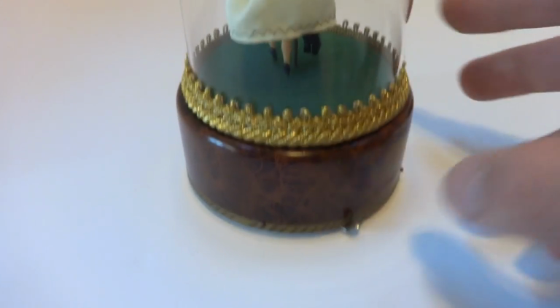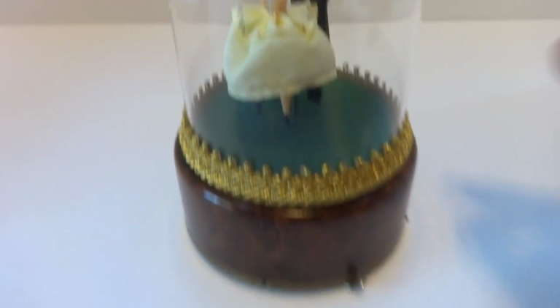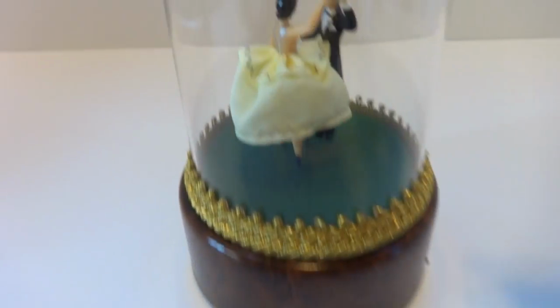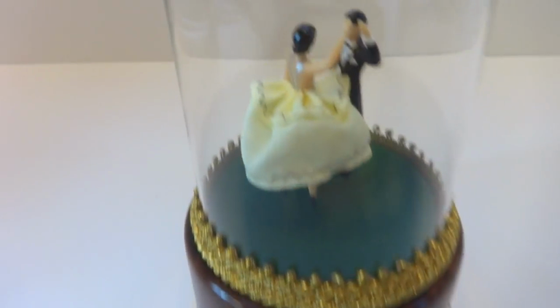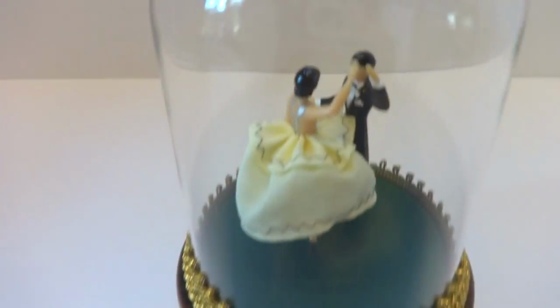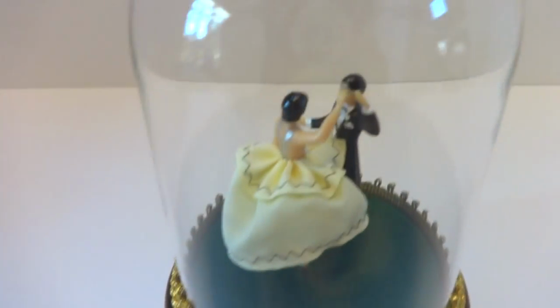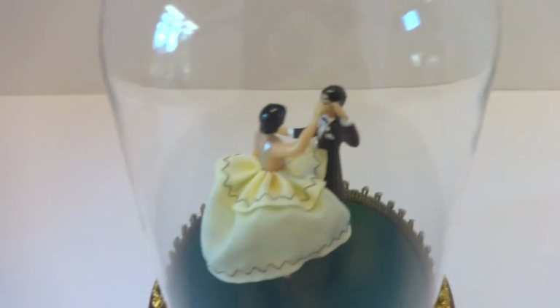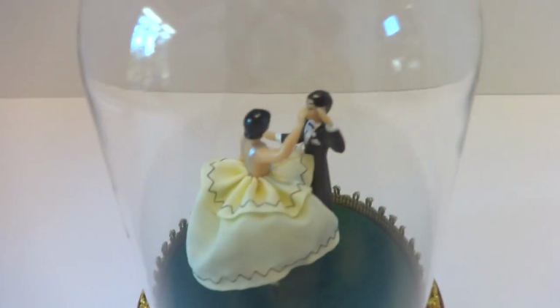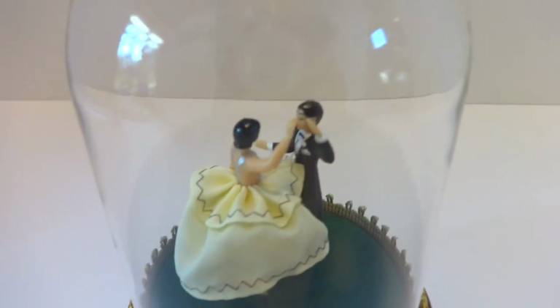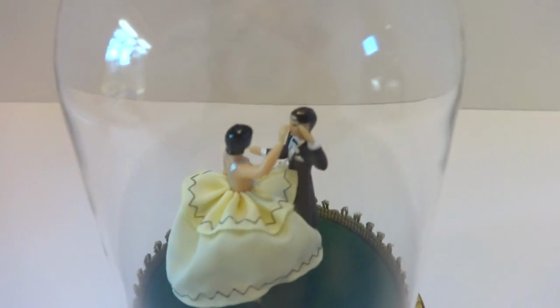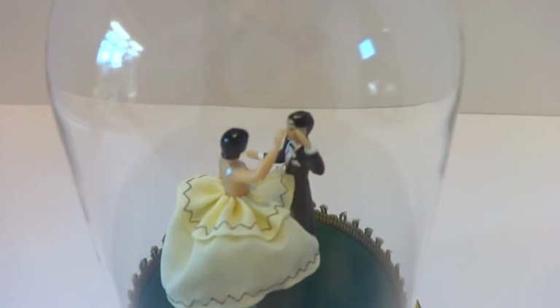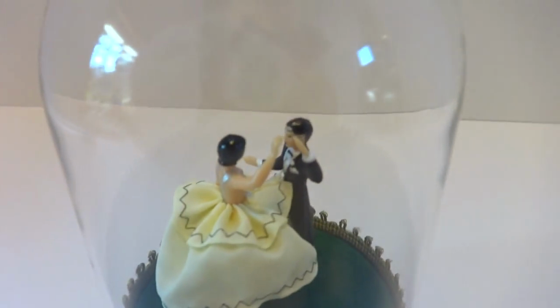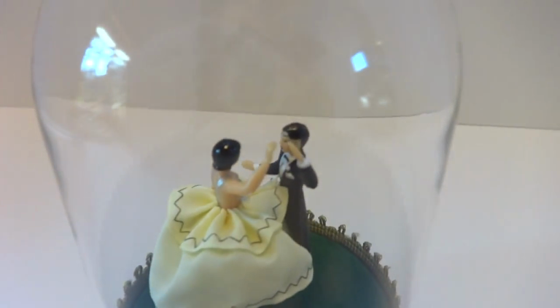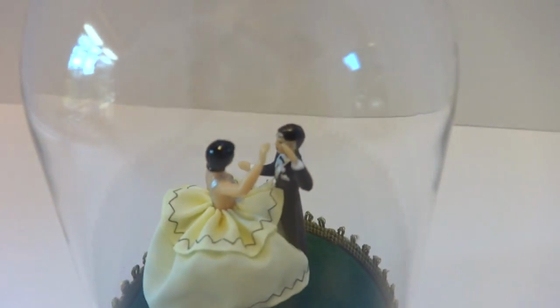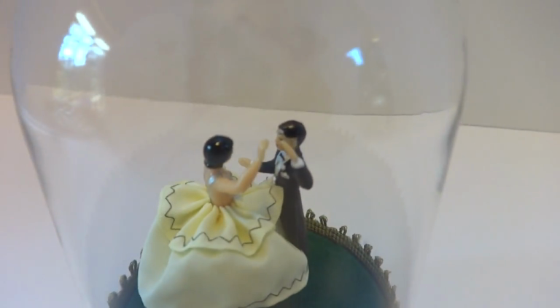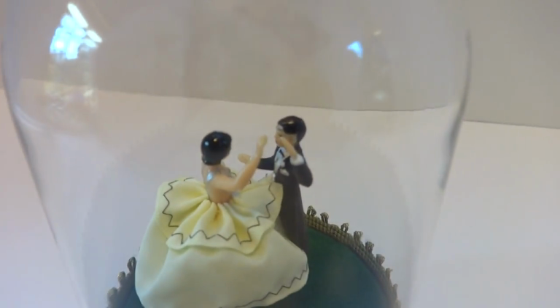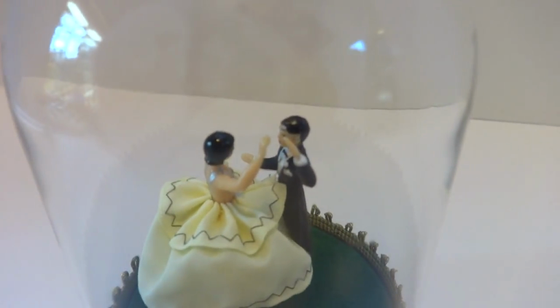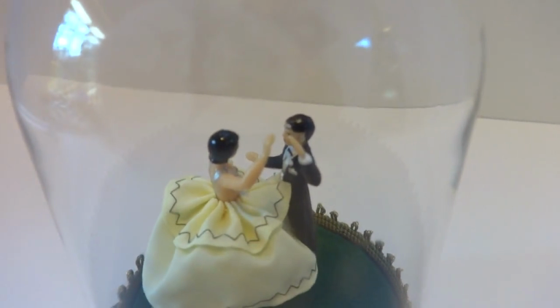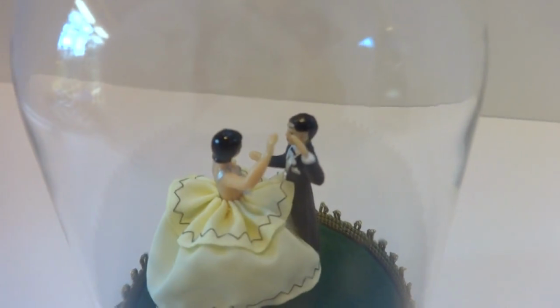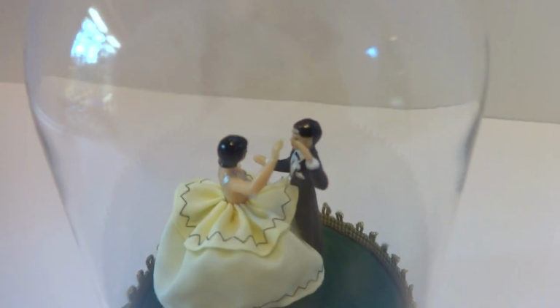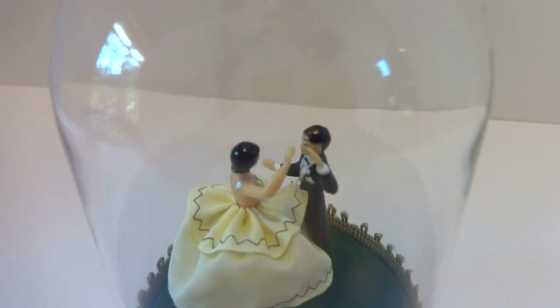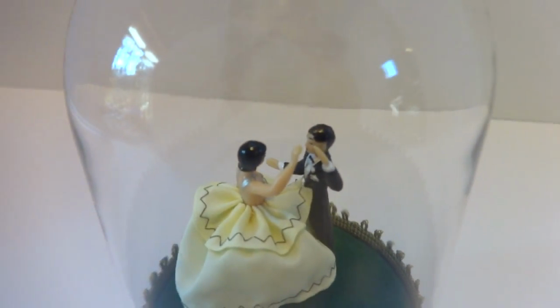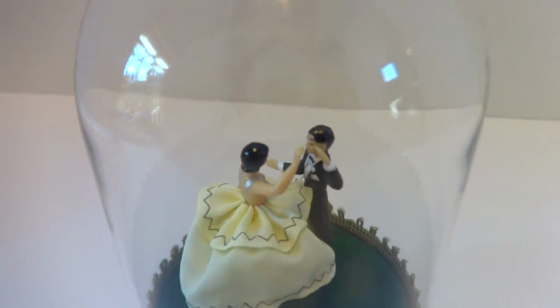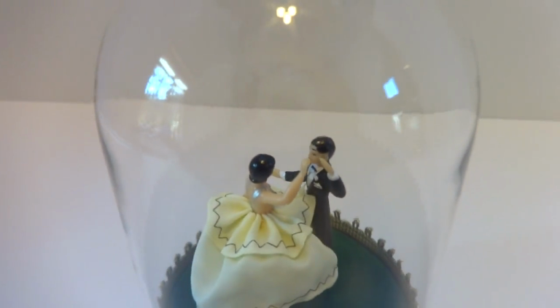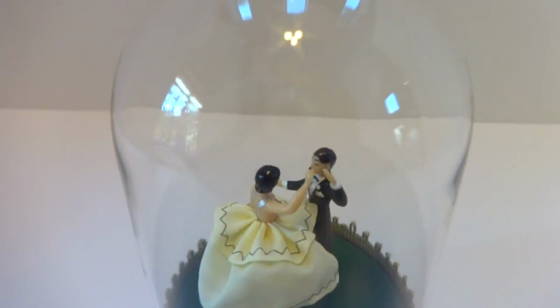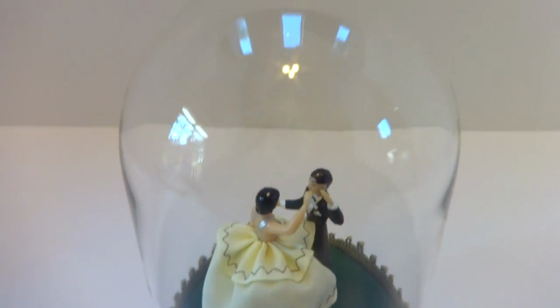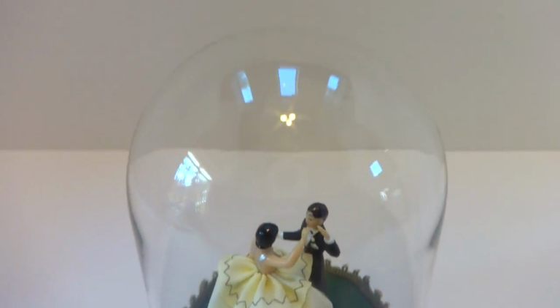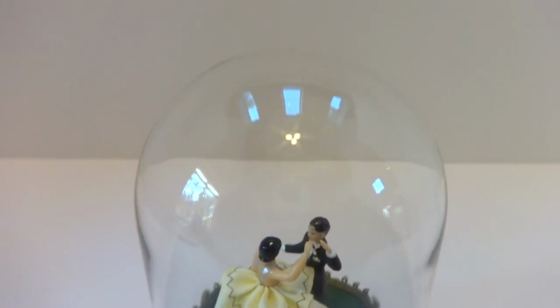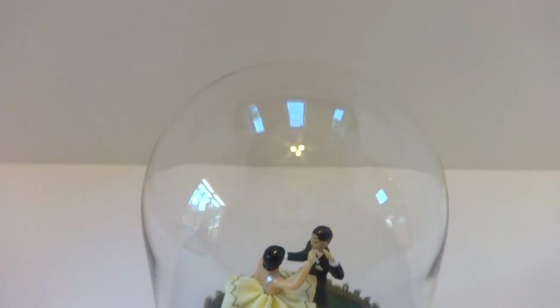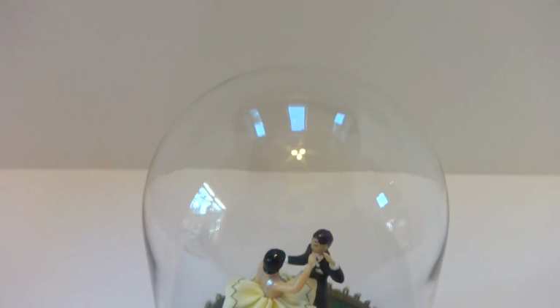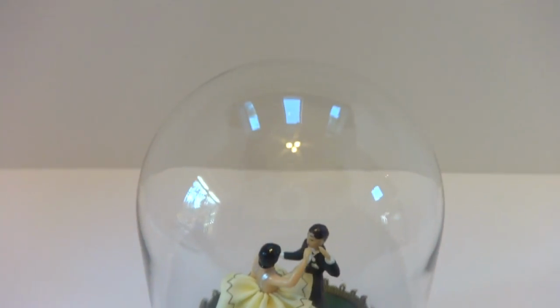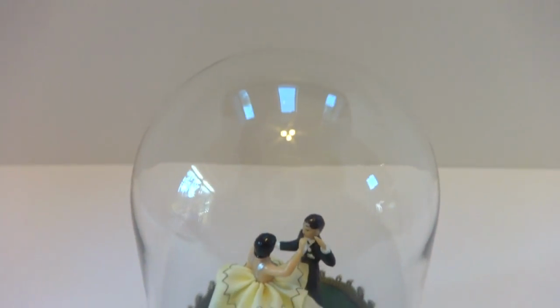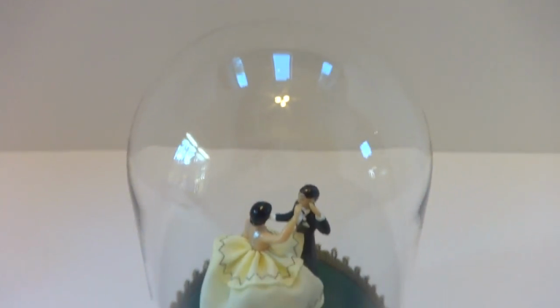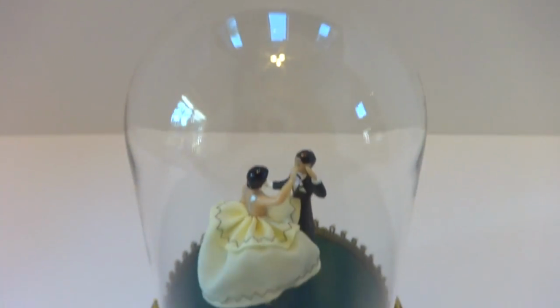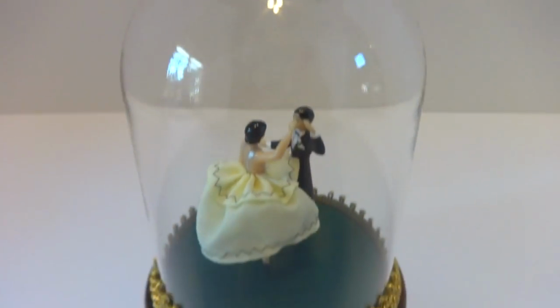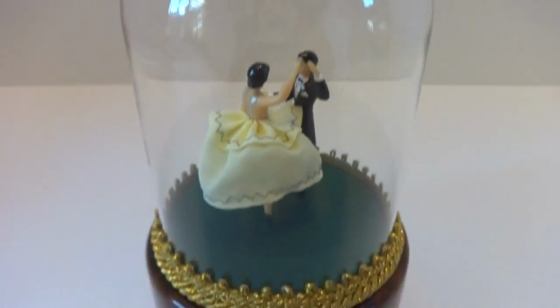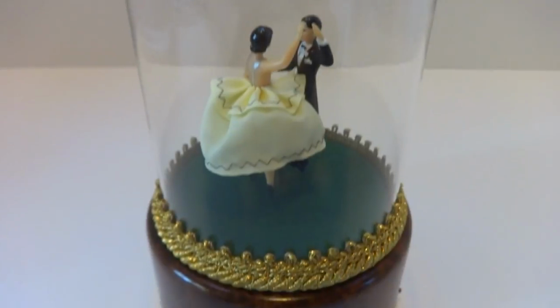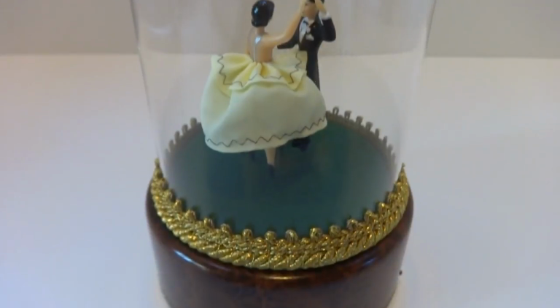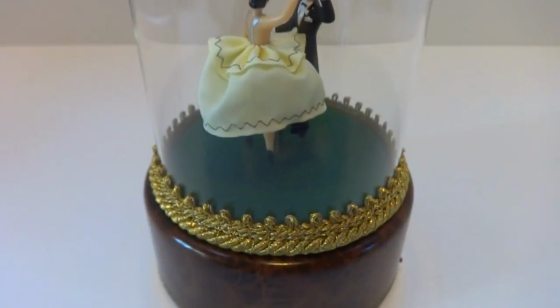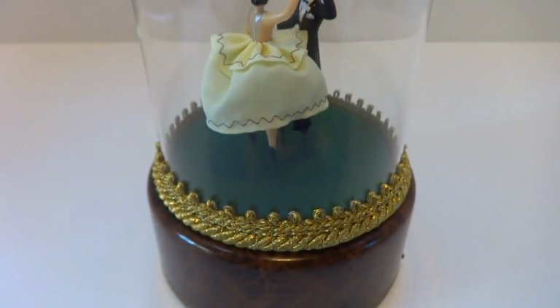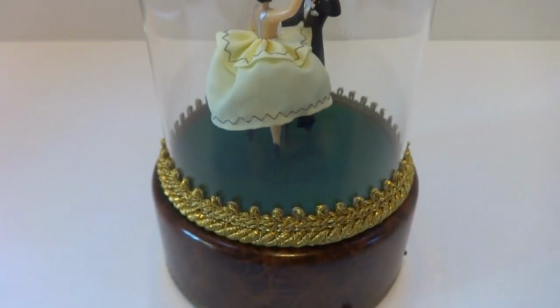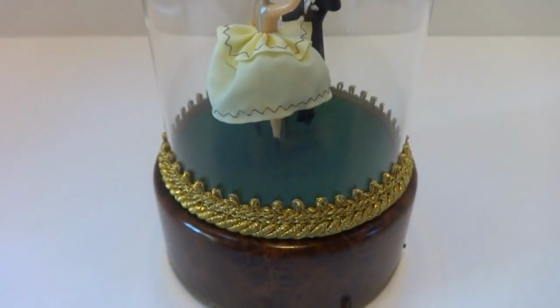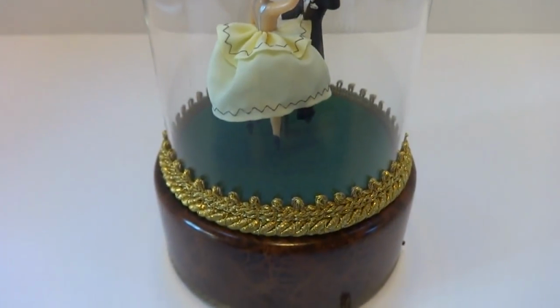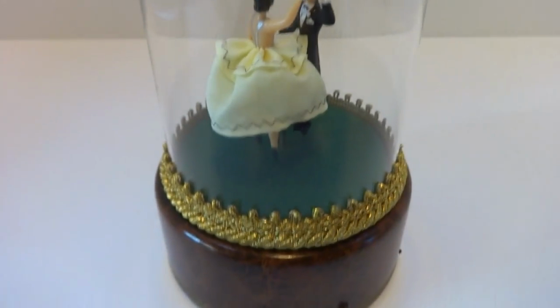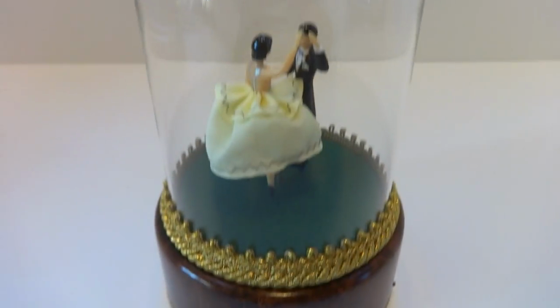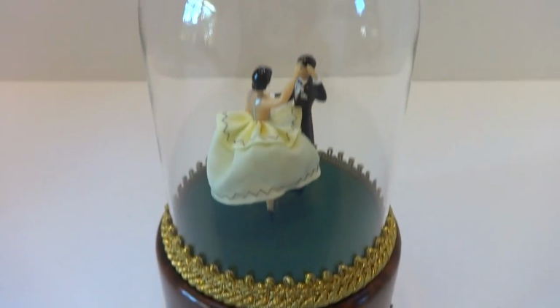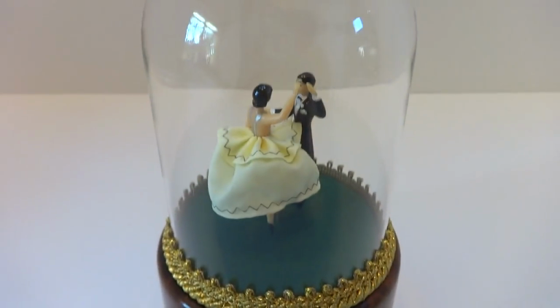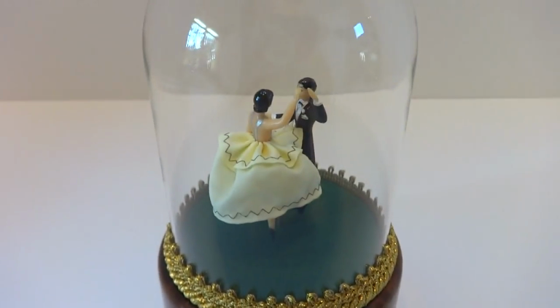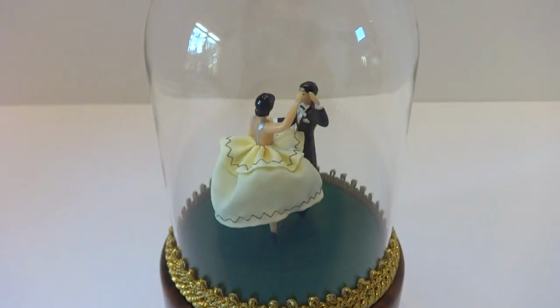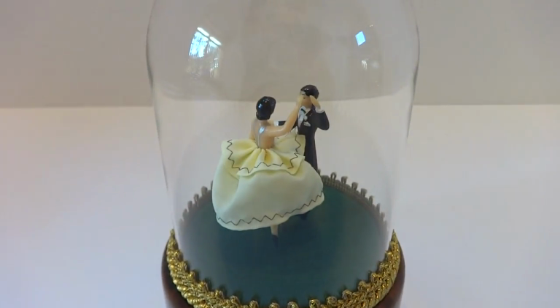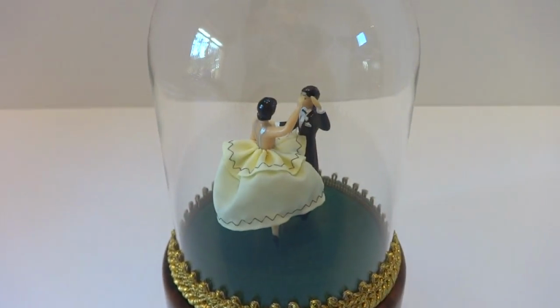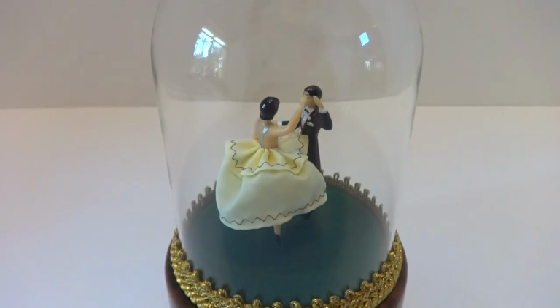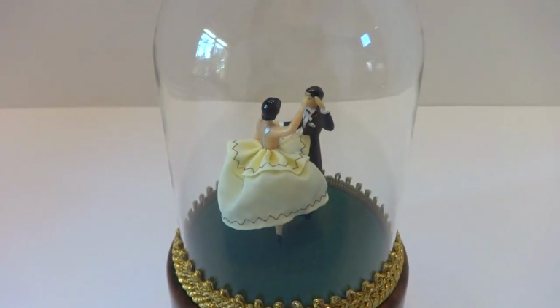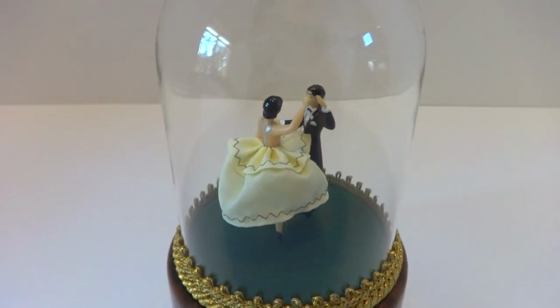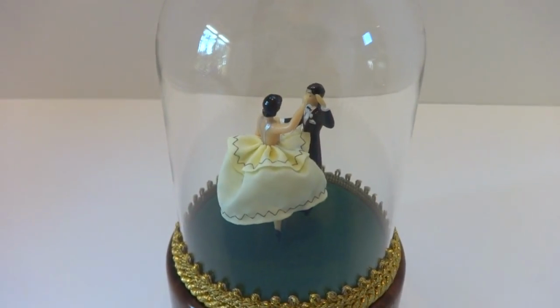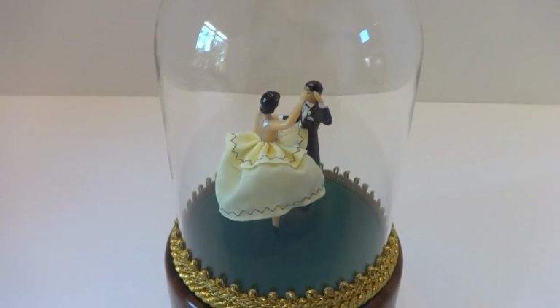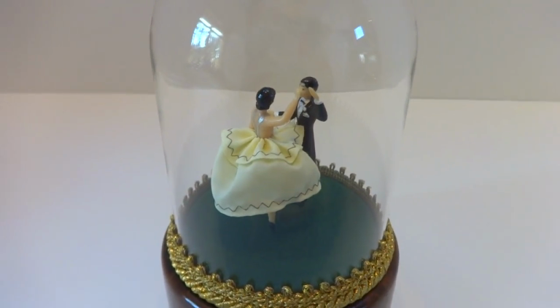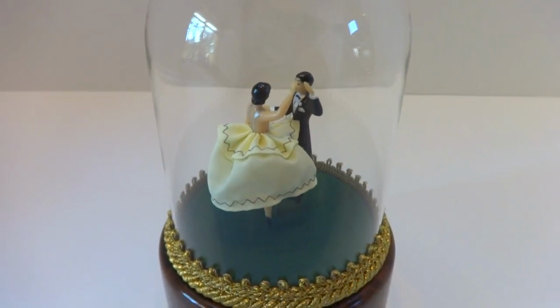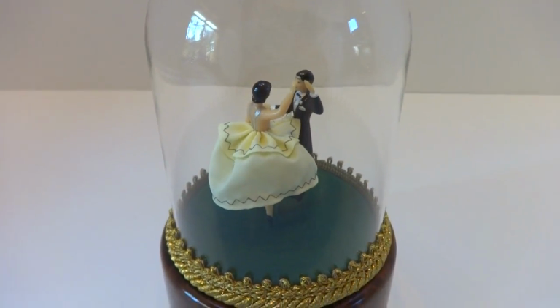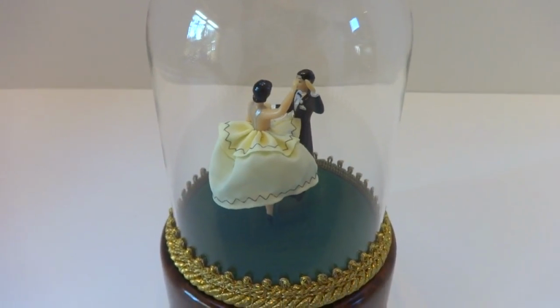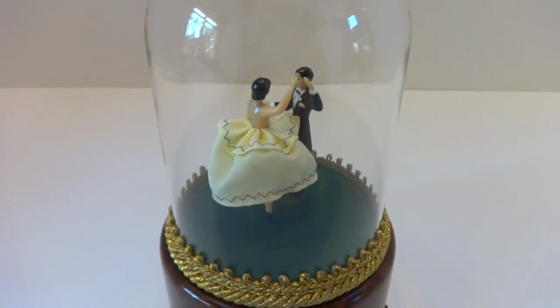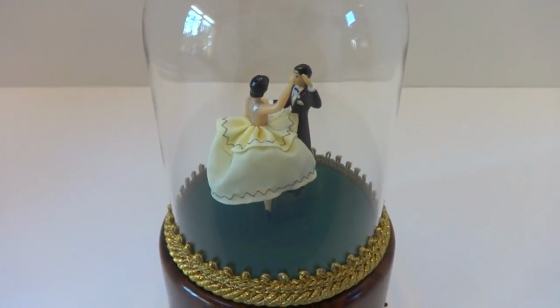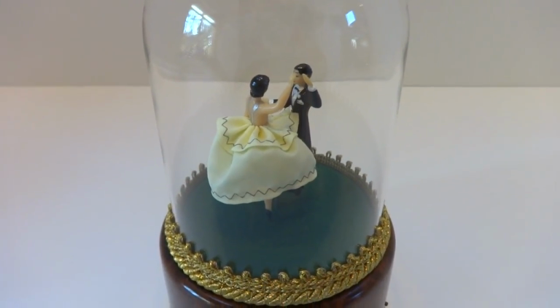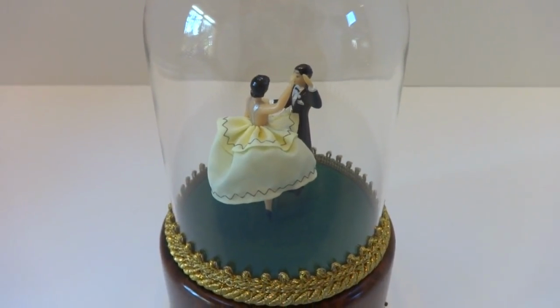In summary, a vintage Rouge dancing couple music box in excellent condition. Take care.